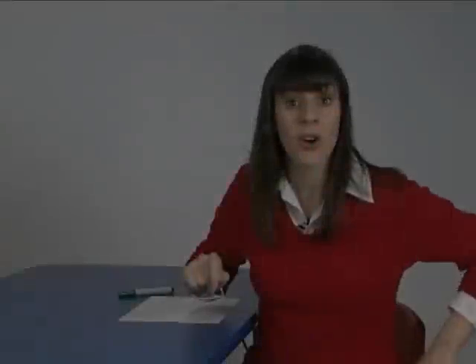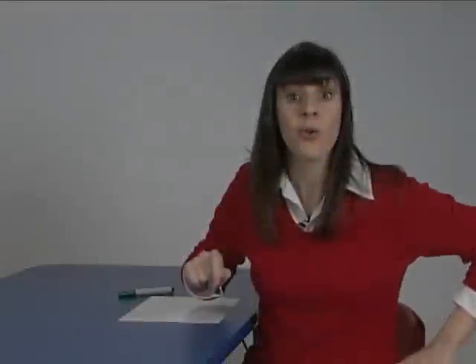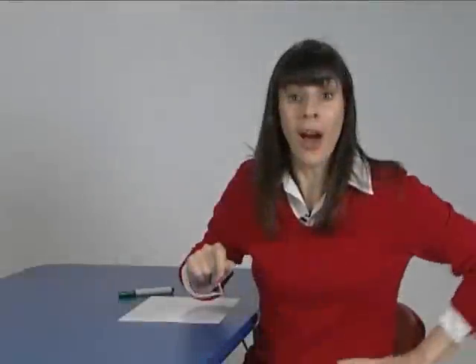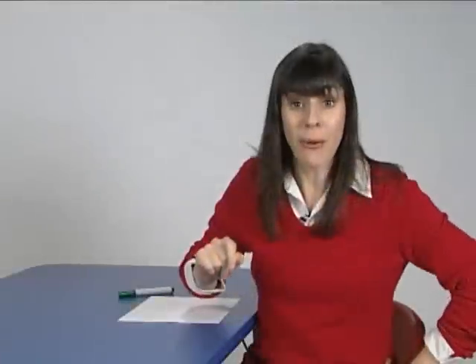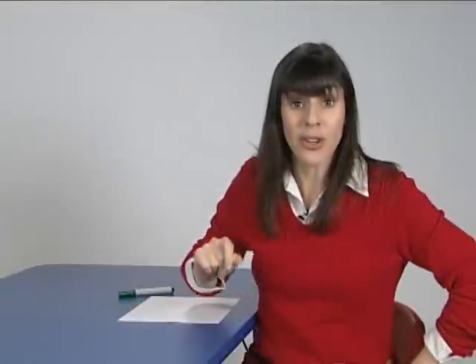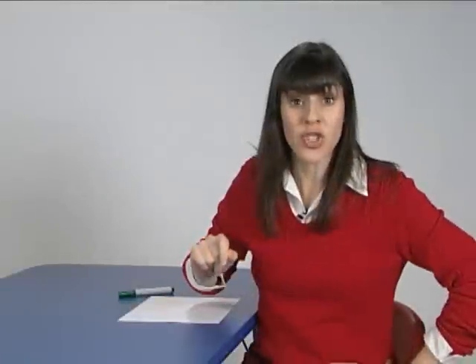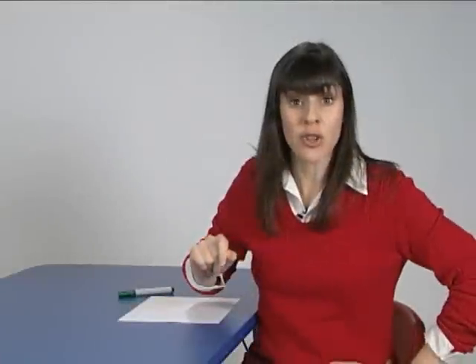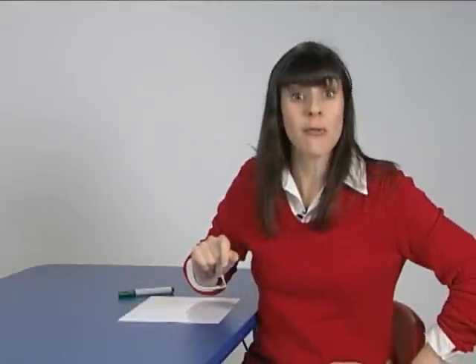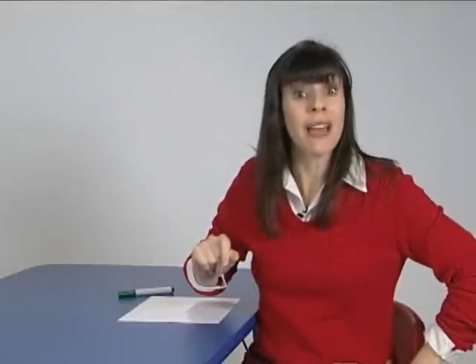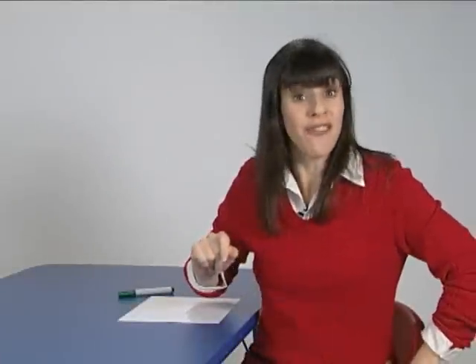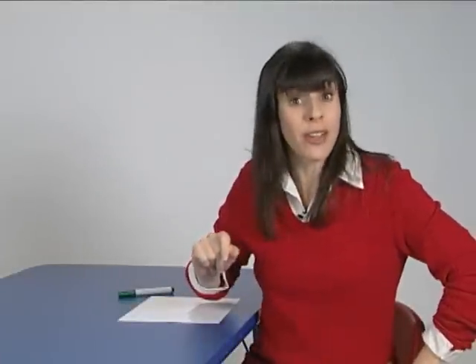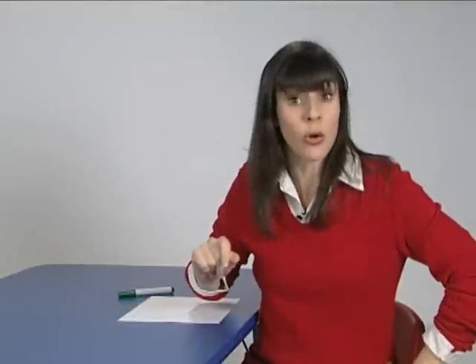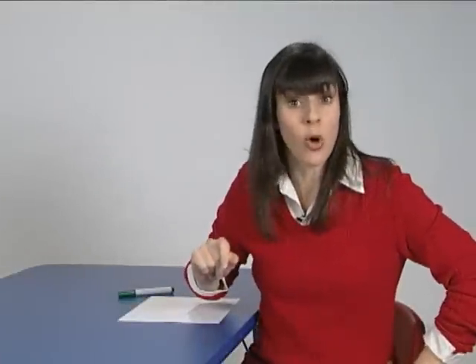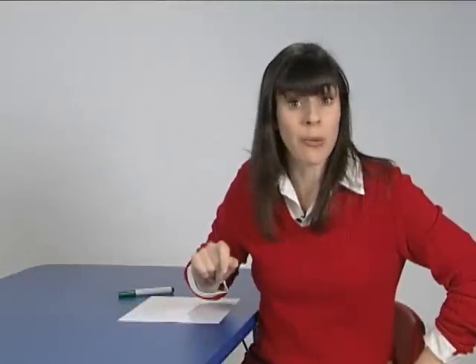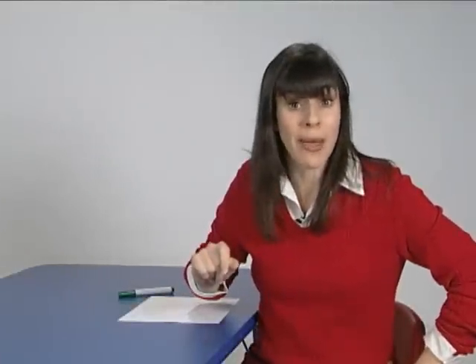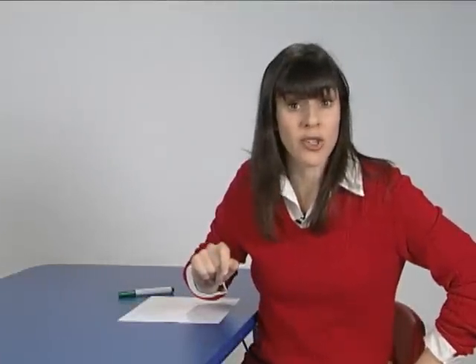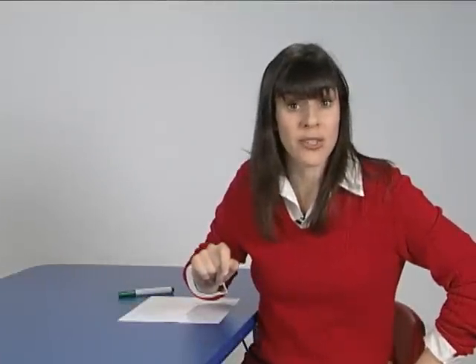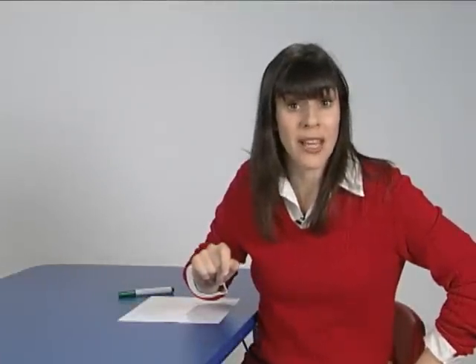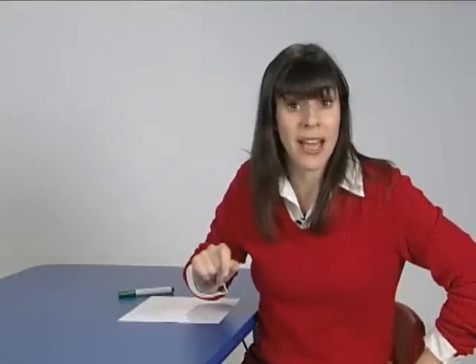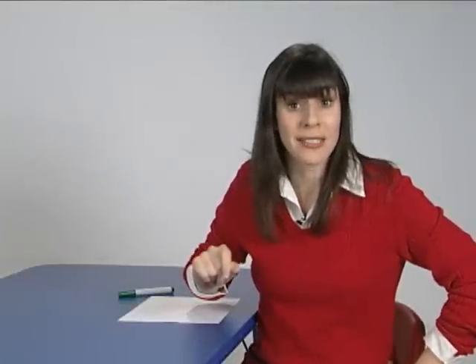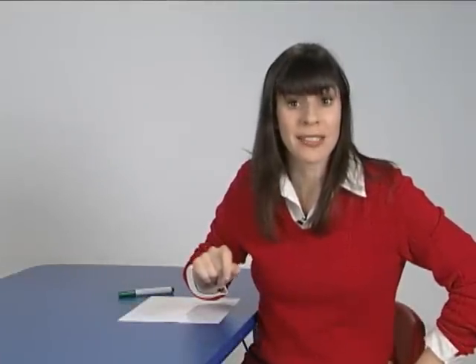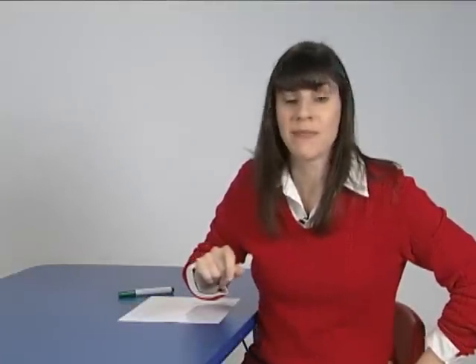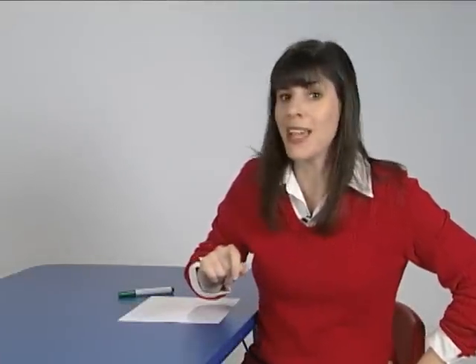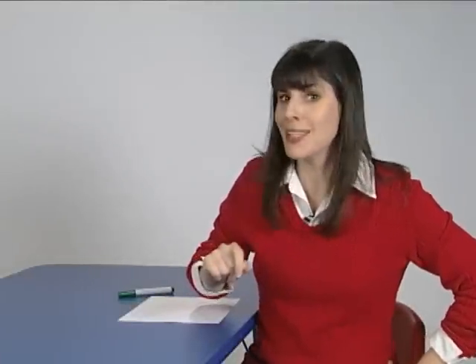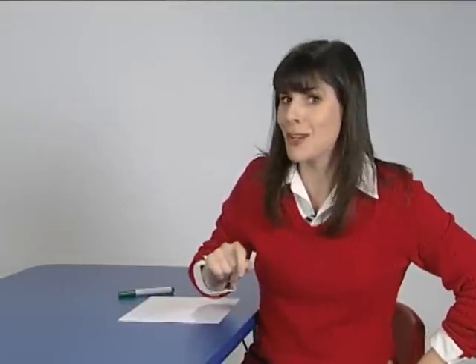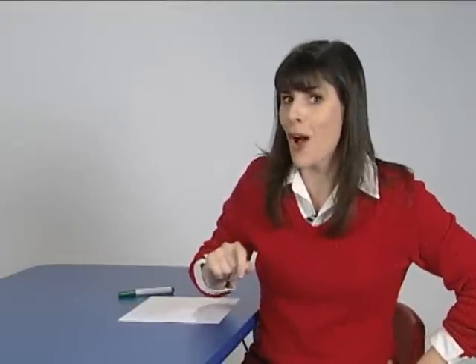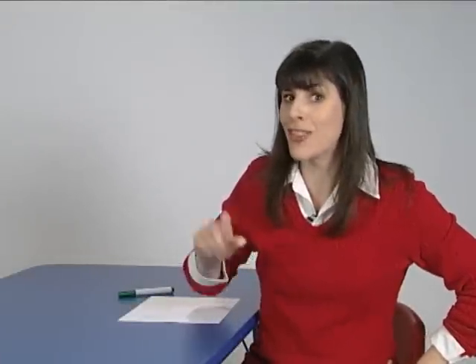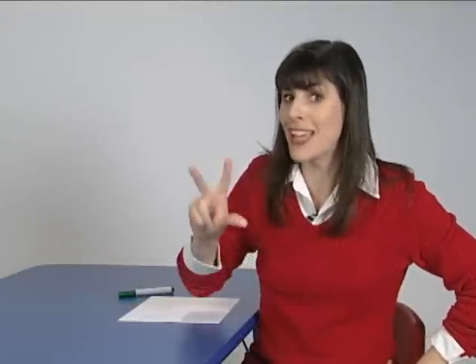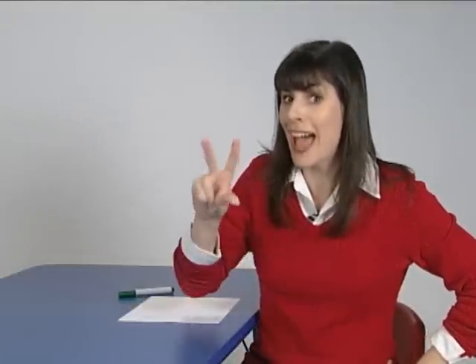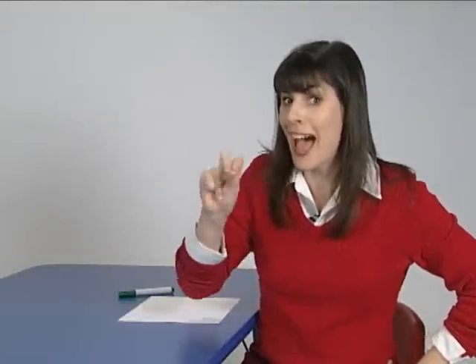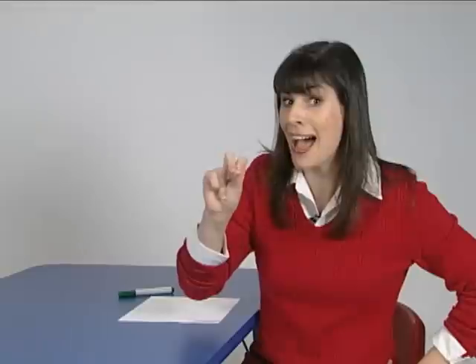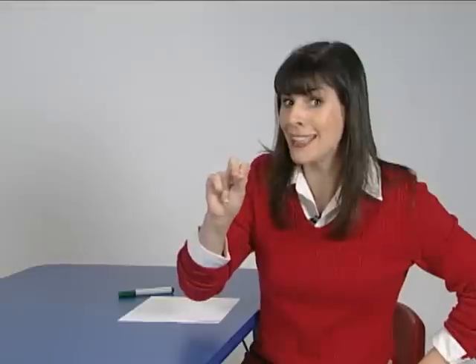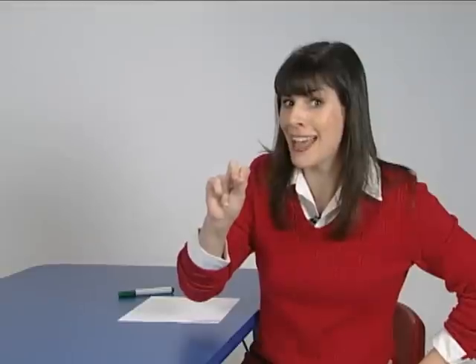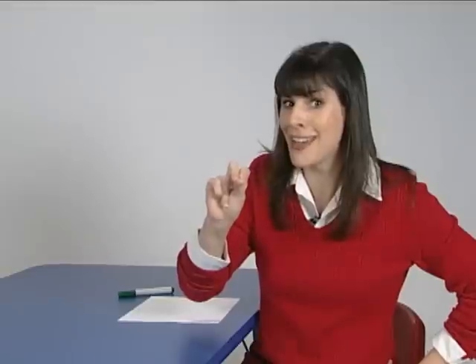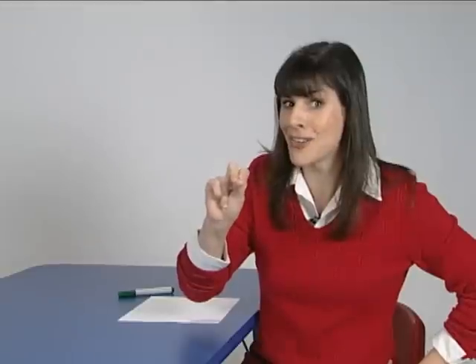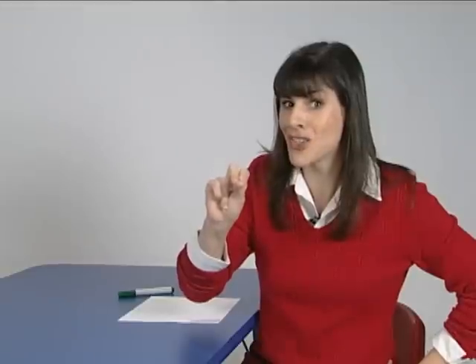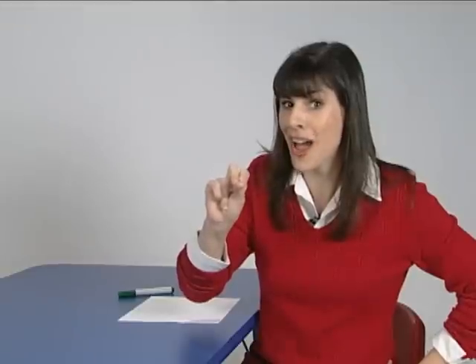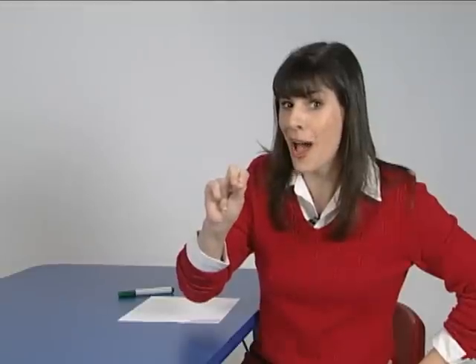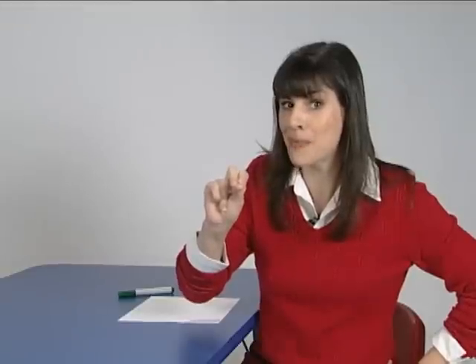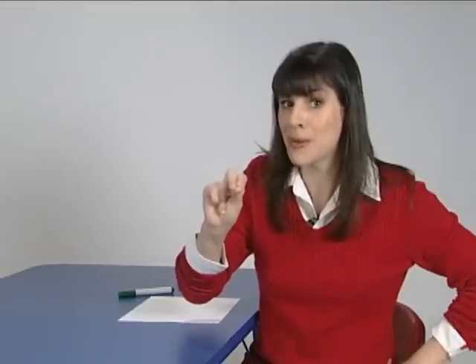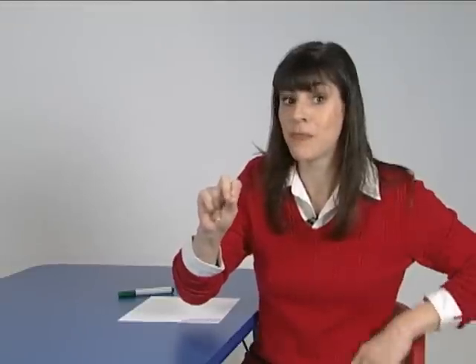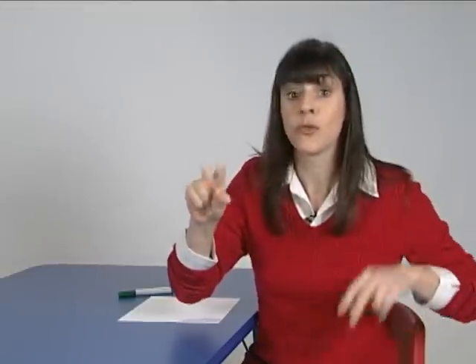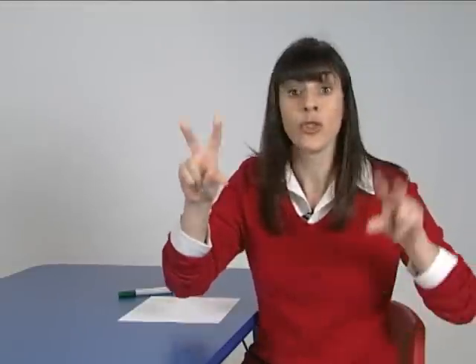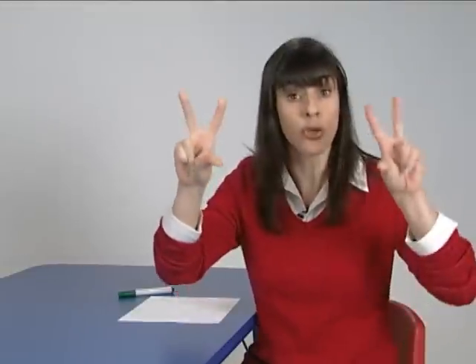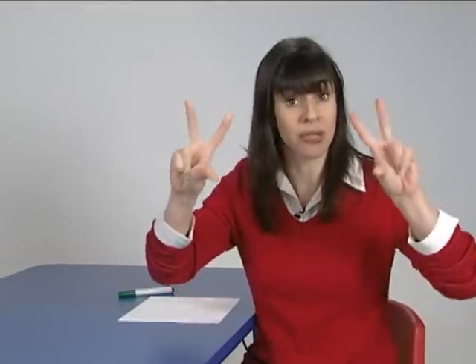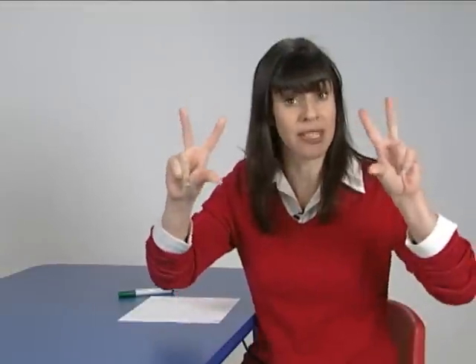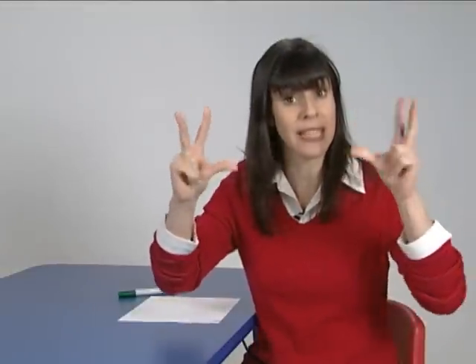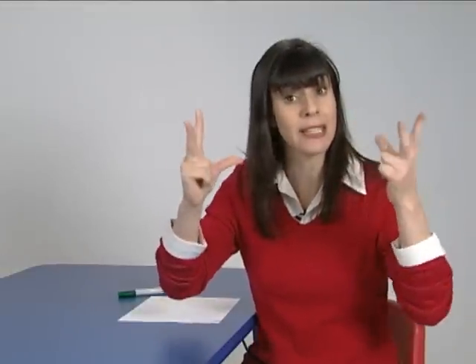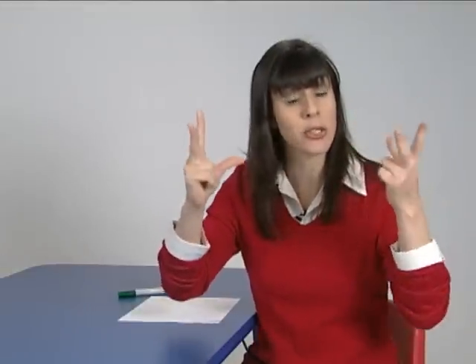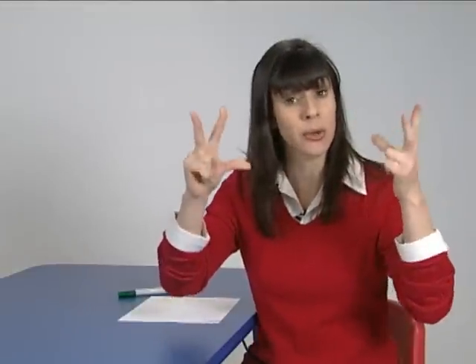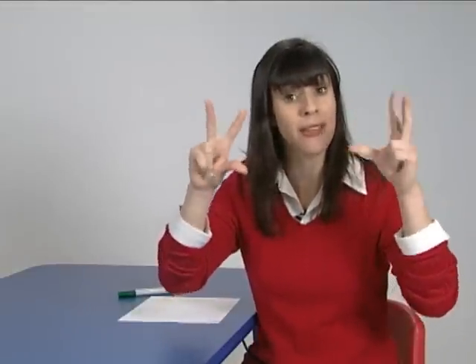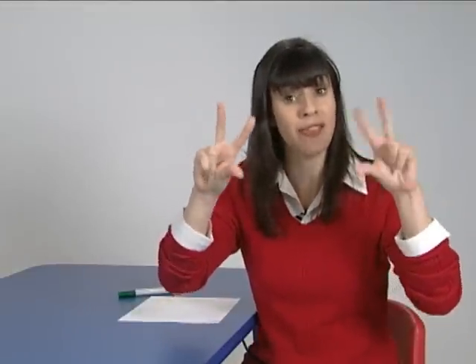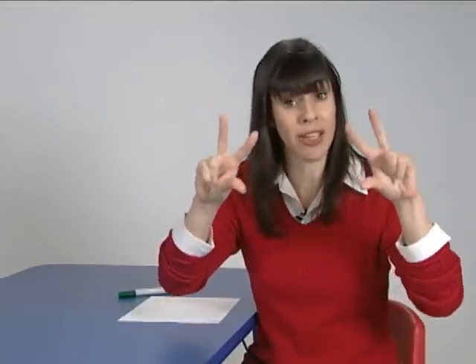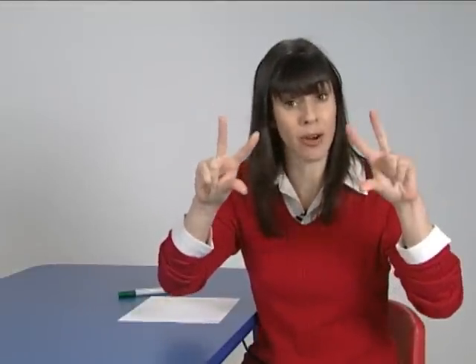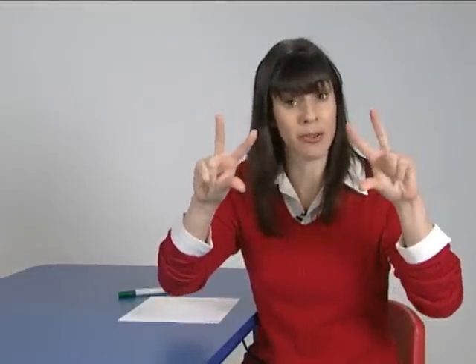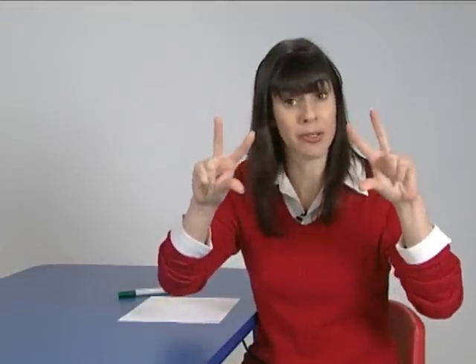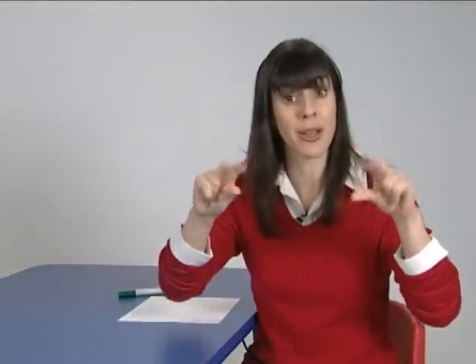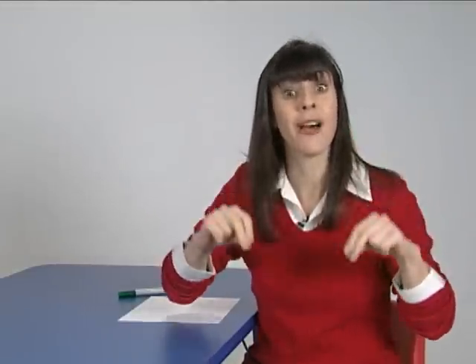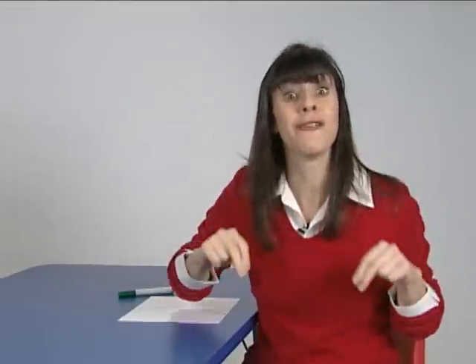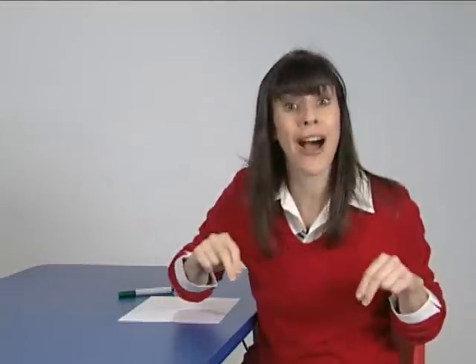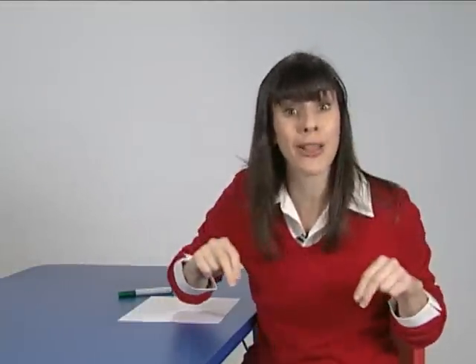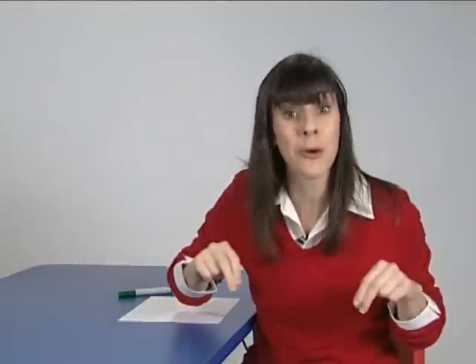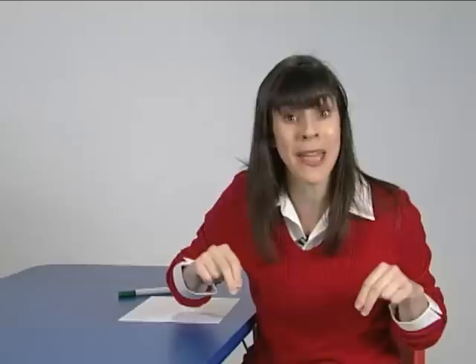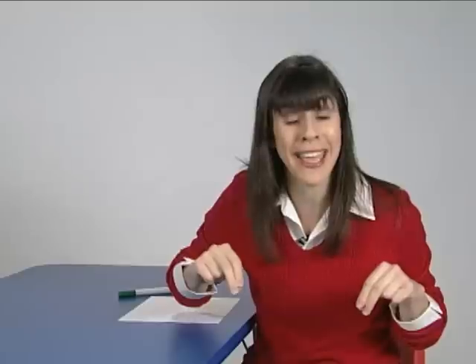I want to show you my finger warm-up exercise. It's called the alligator chop. You use these three fingers. Follow me.